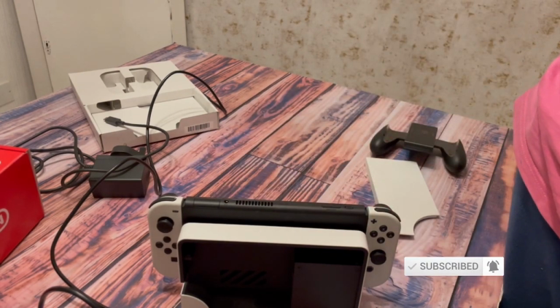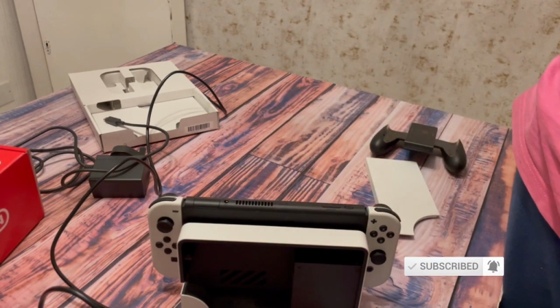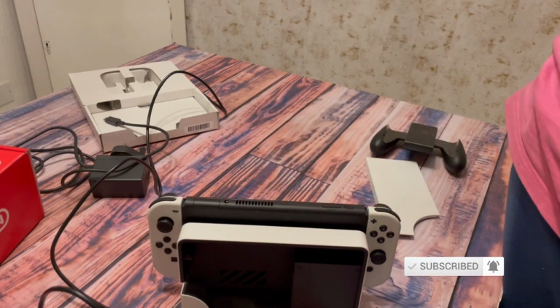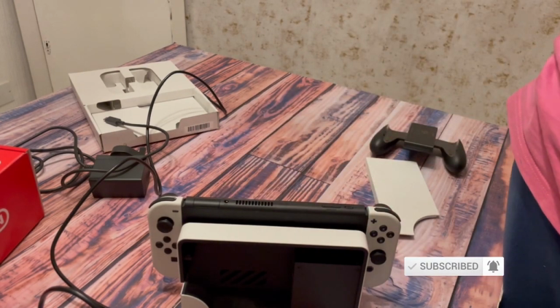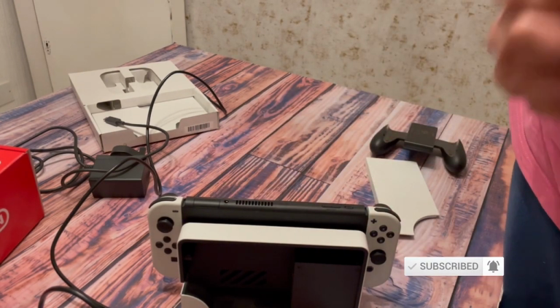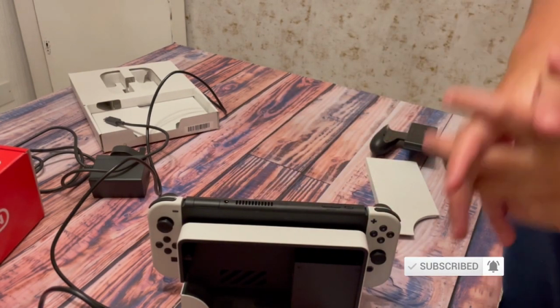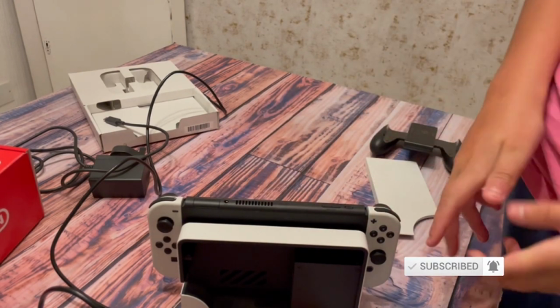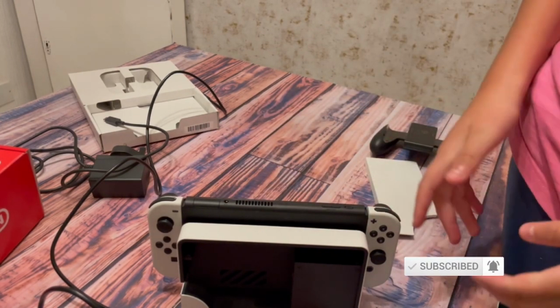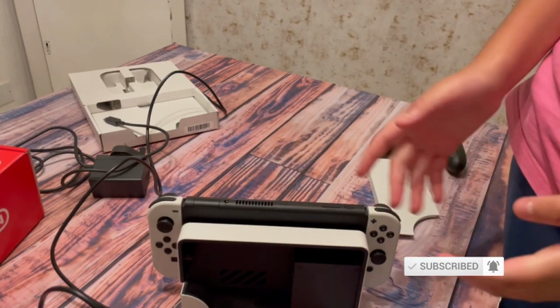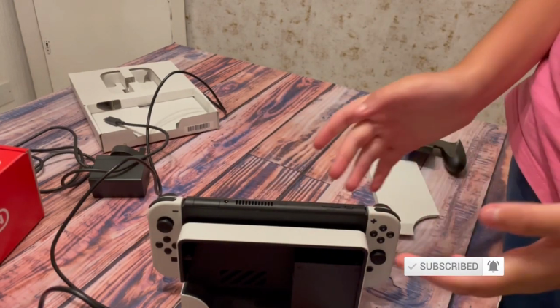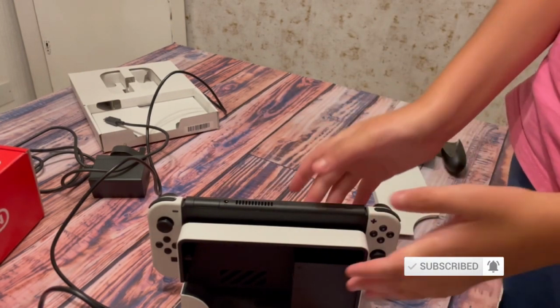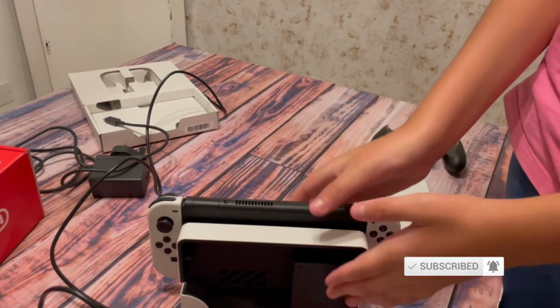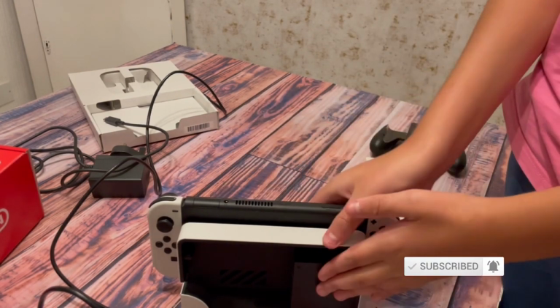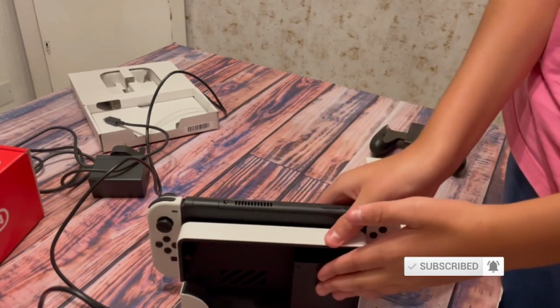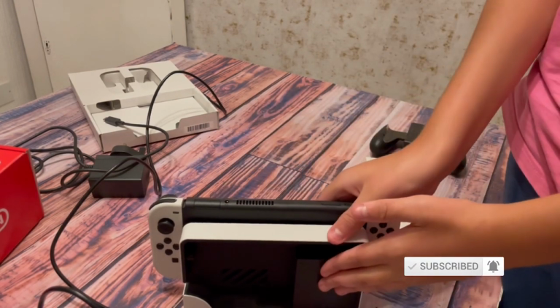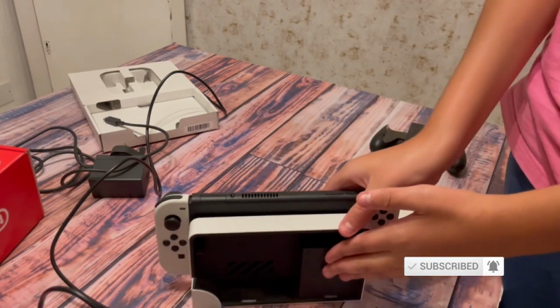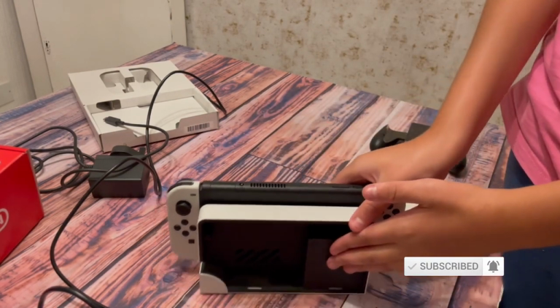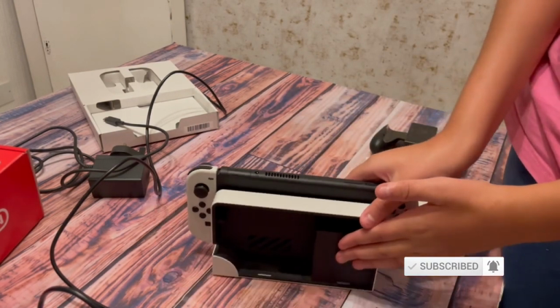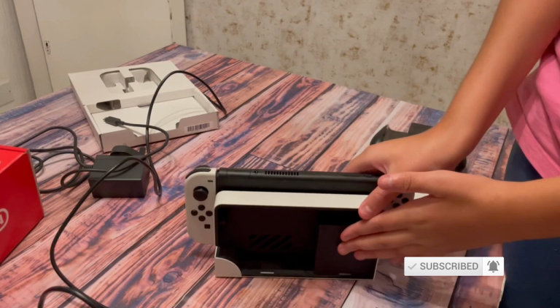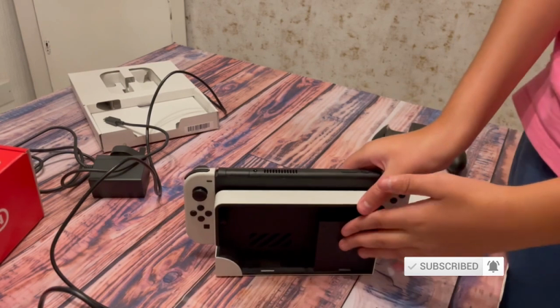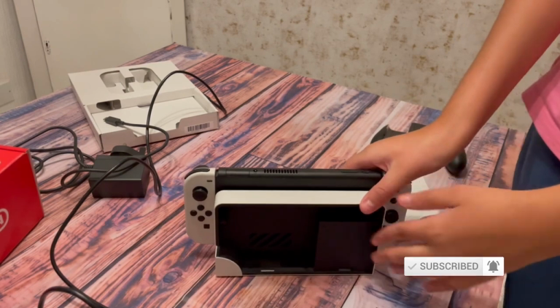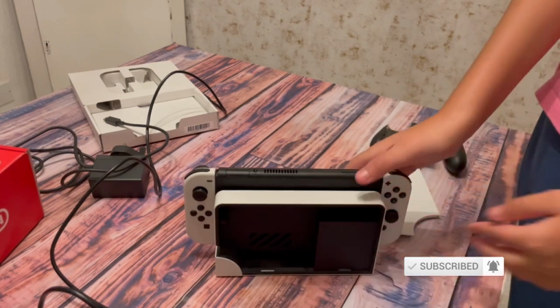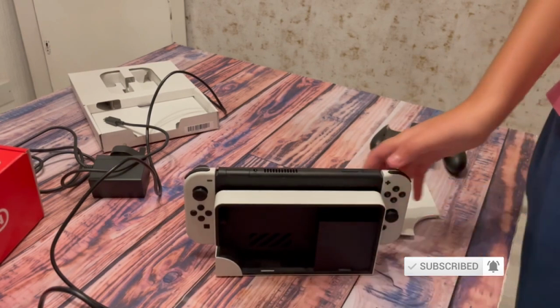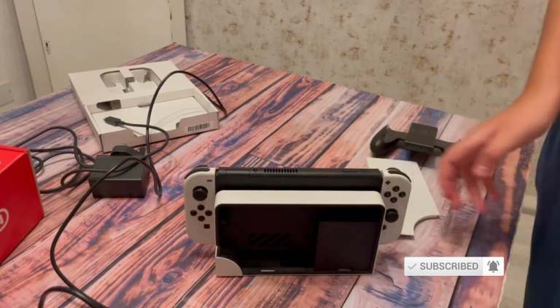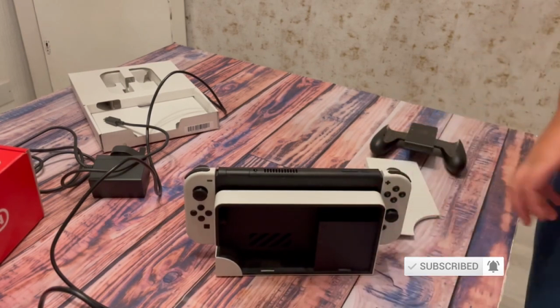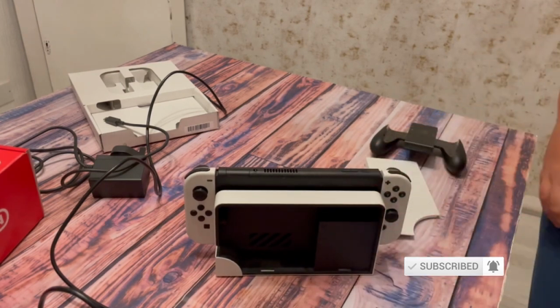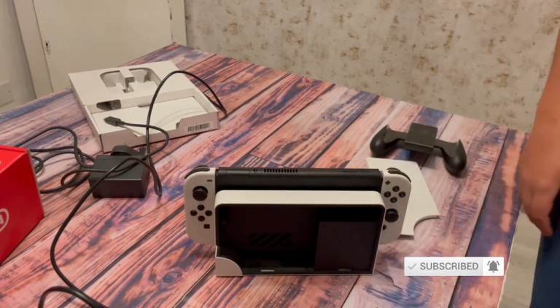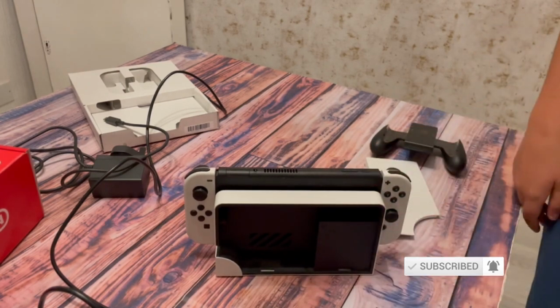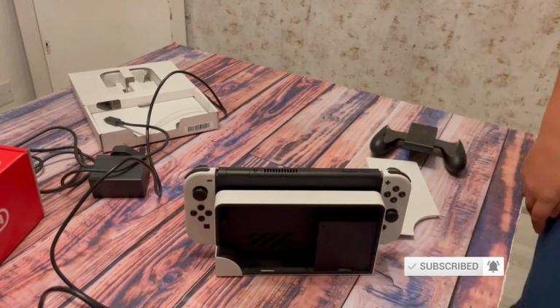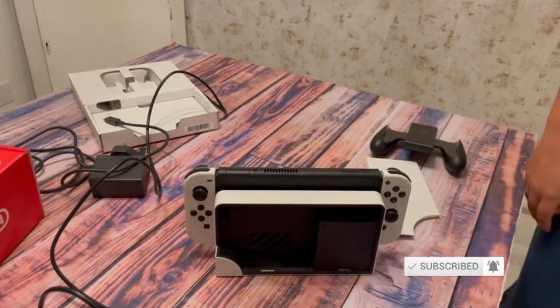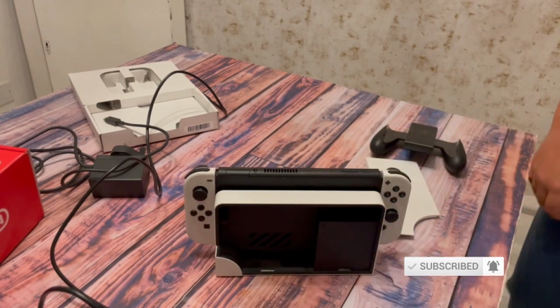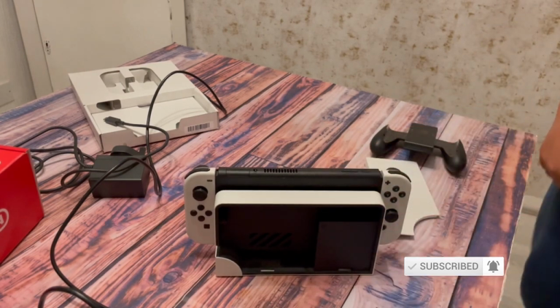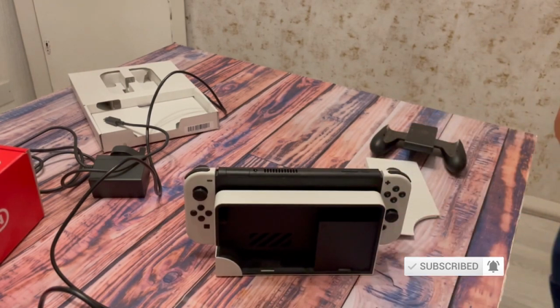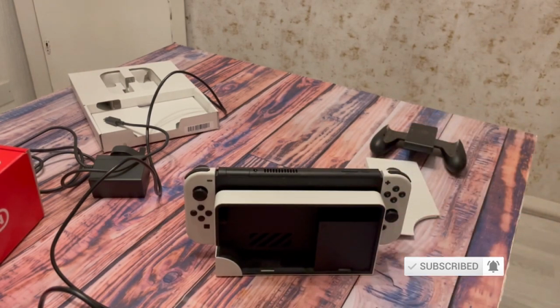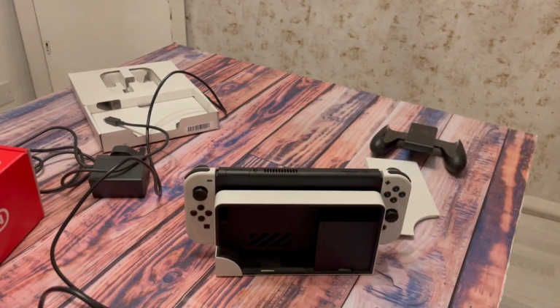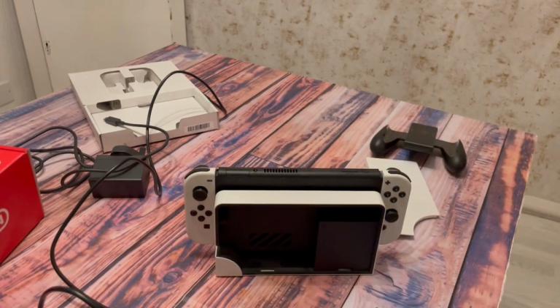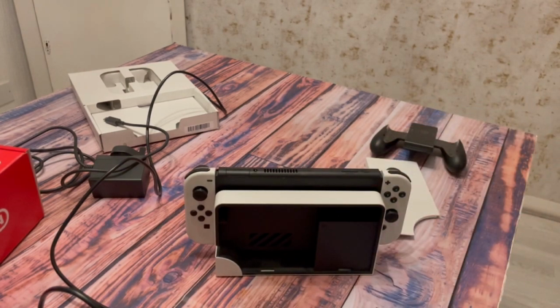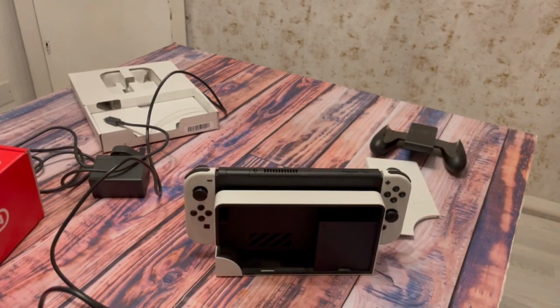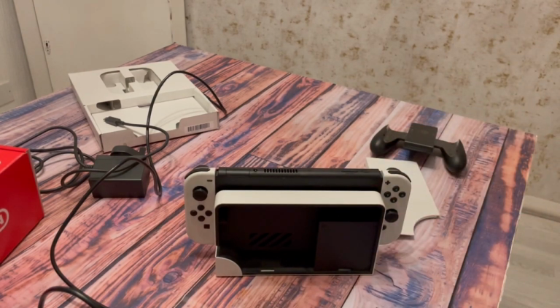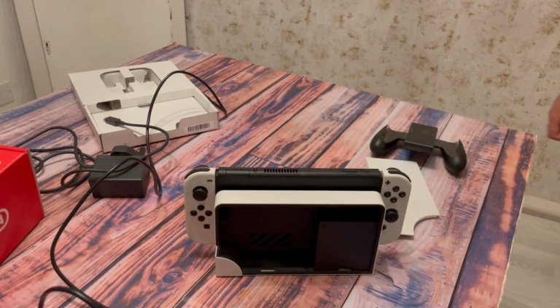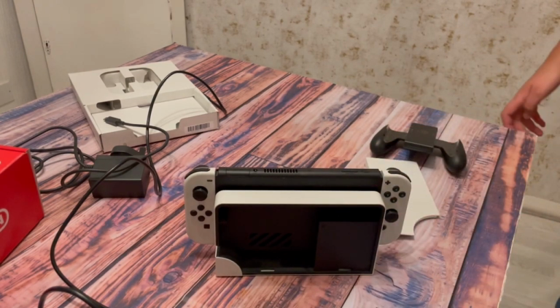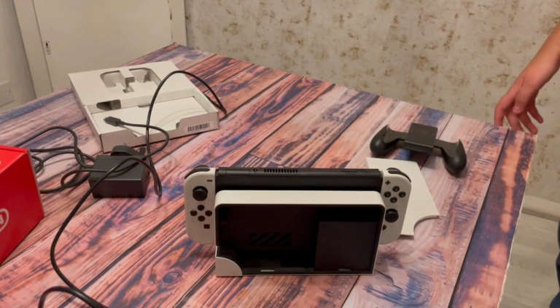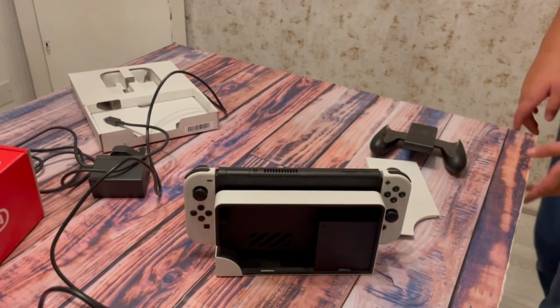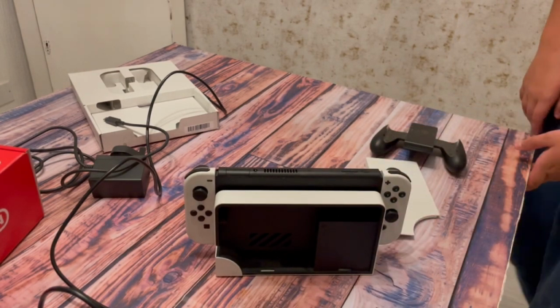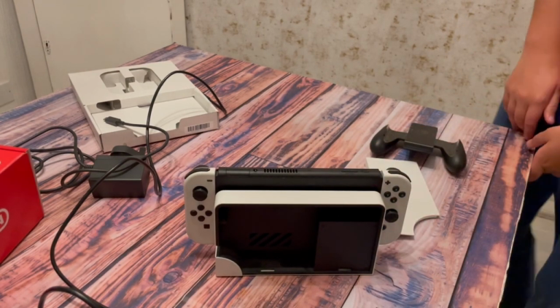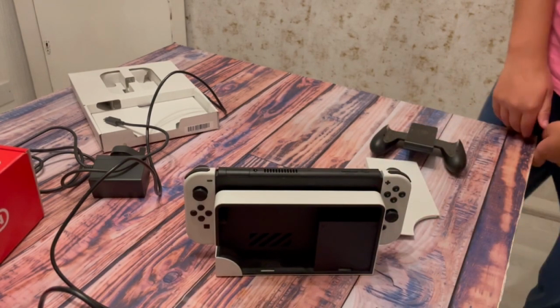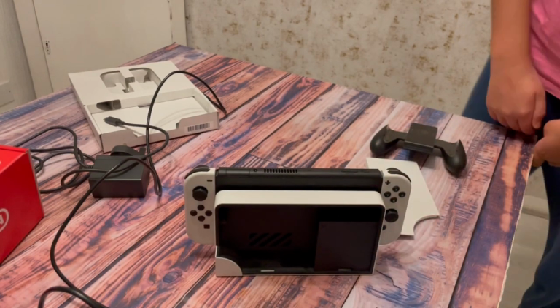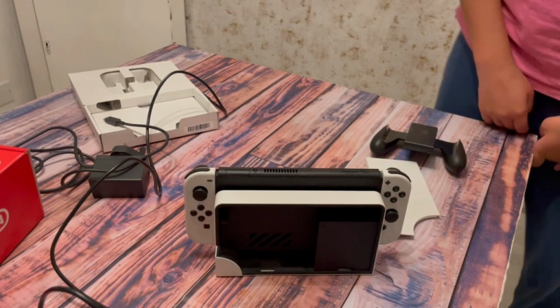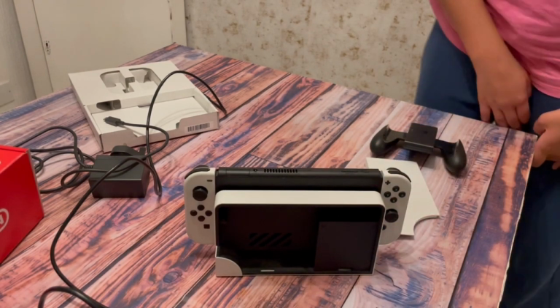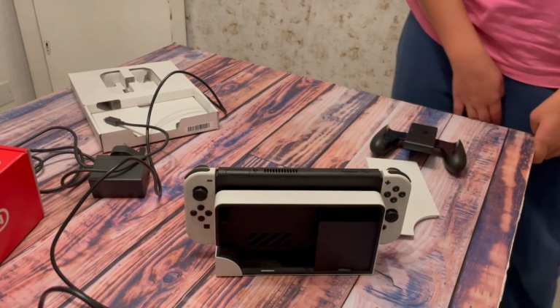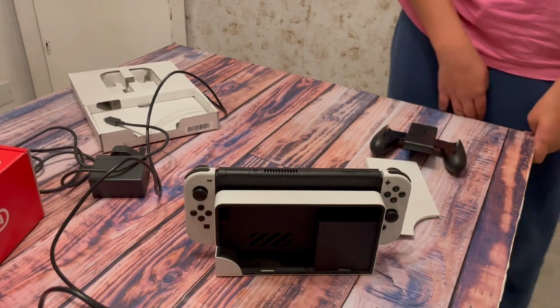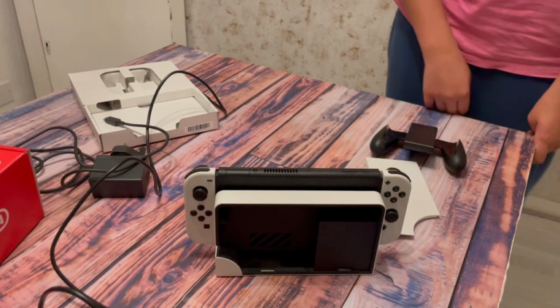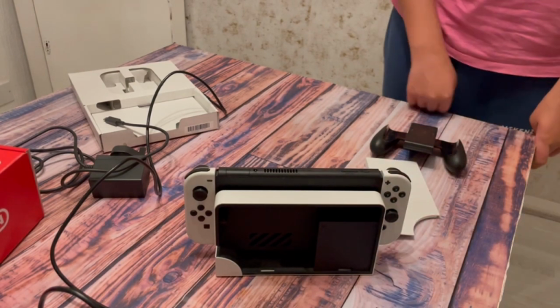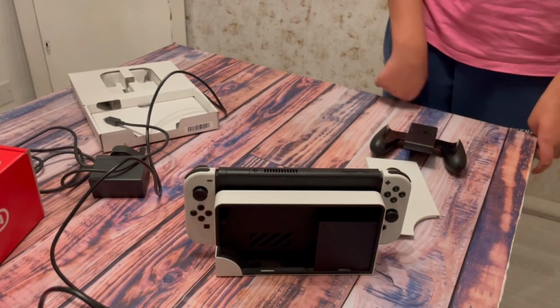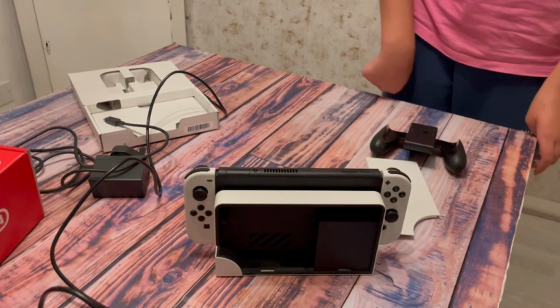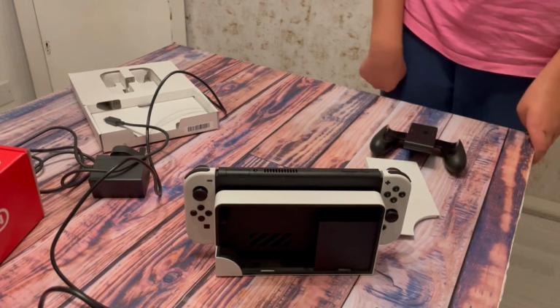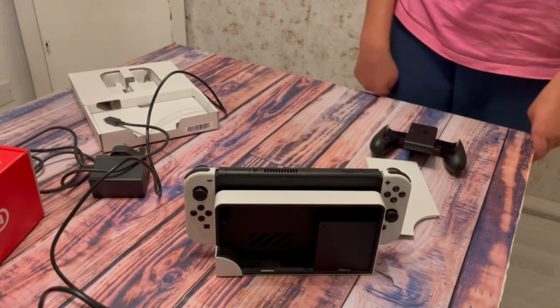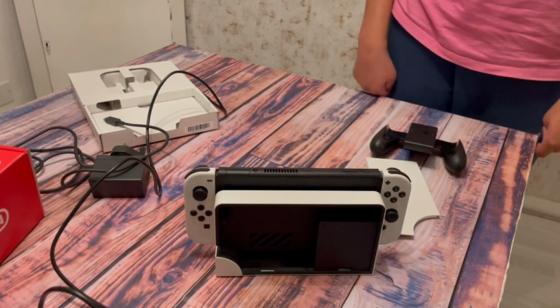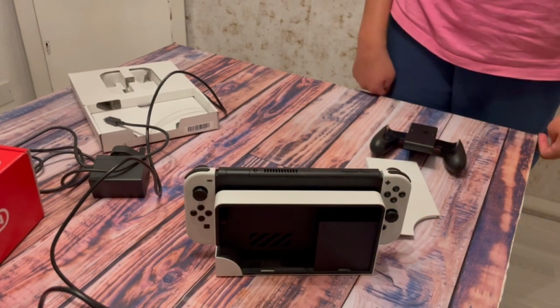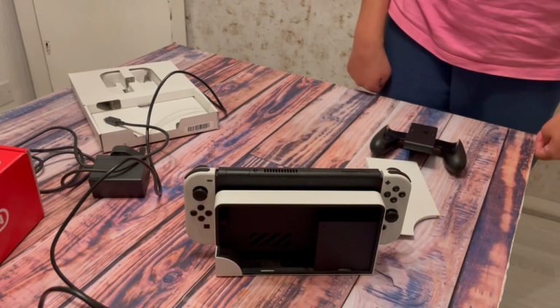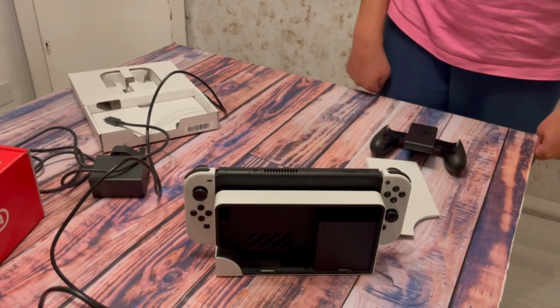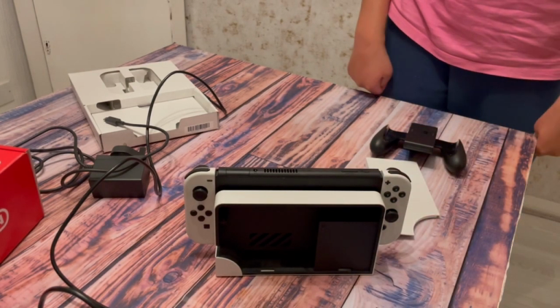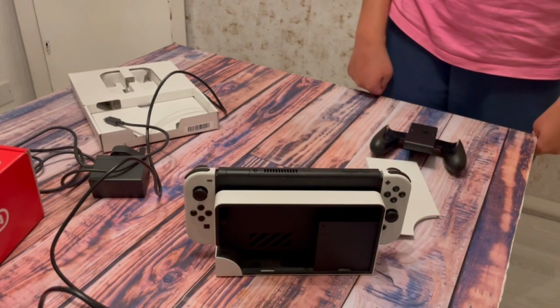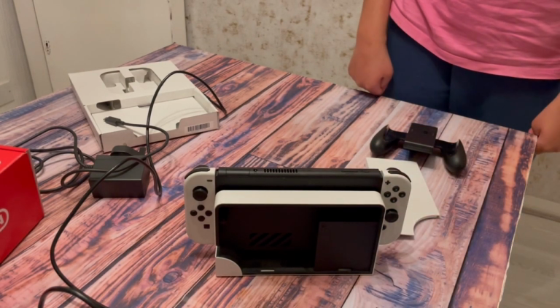So would I recommend getting the Nintendo Switch OLED? Probably. You might as well get it if you are trying to get a Nintendo Switch.